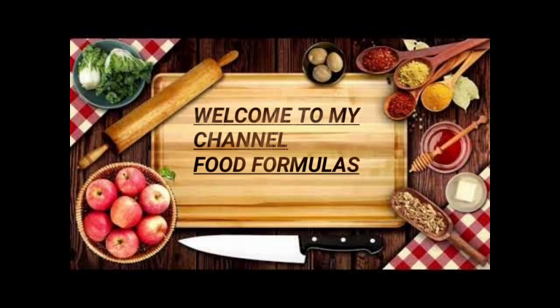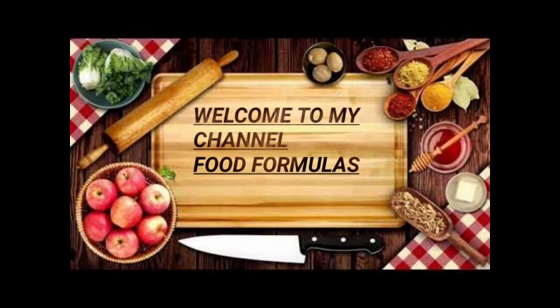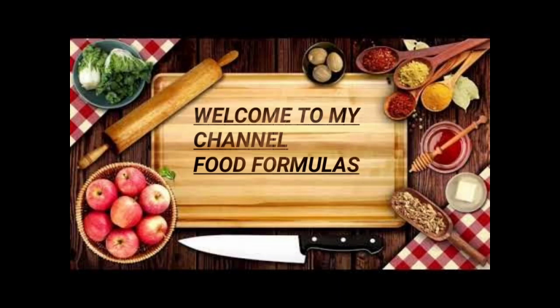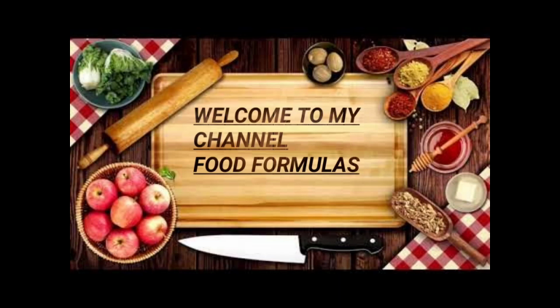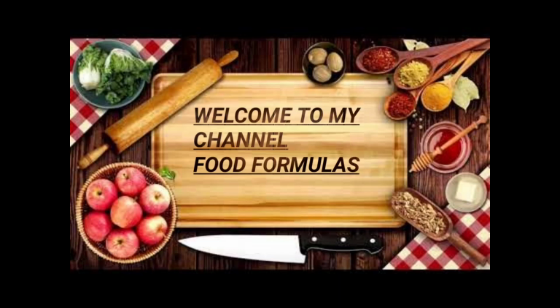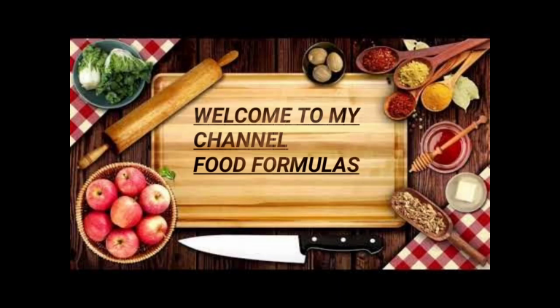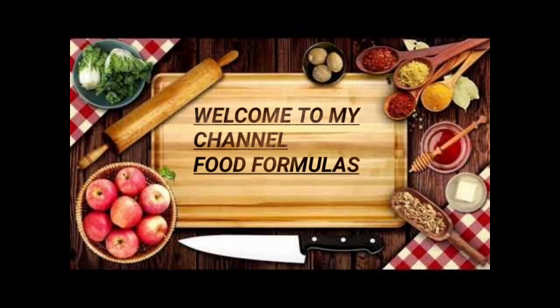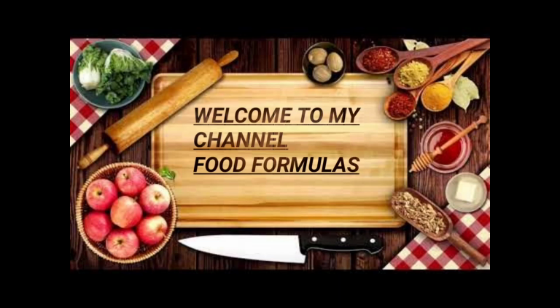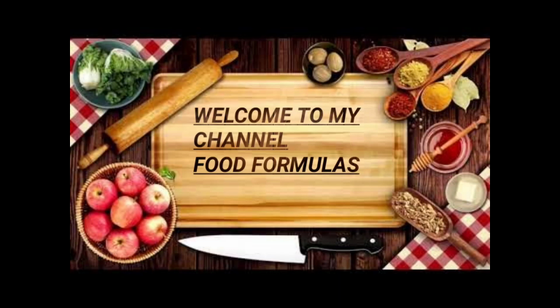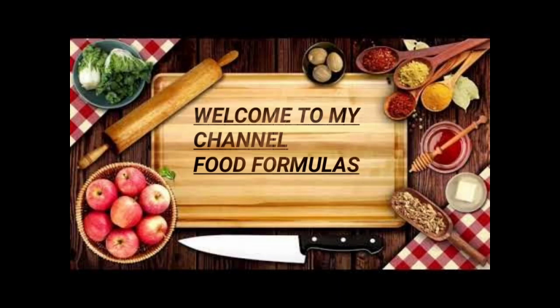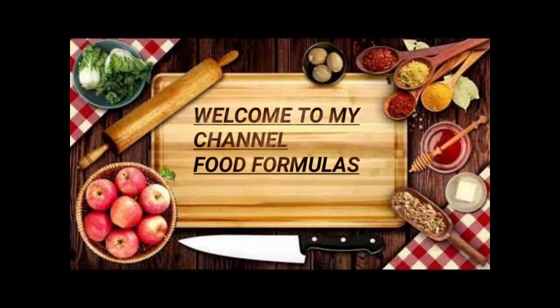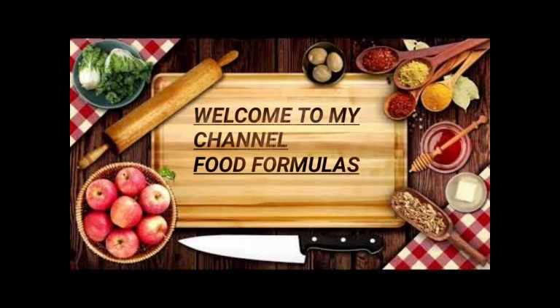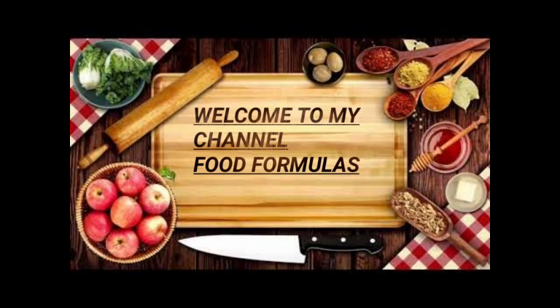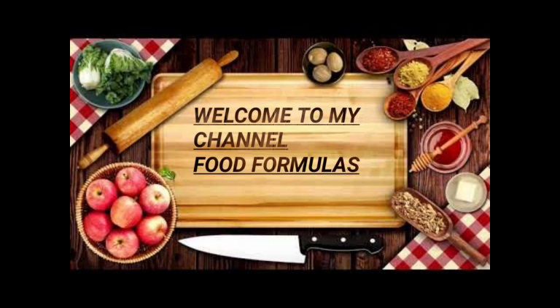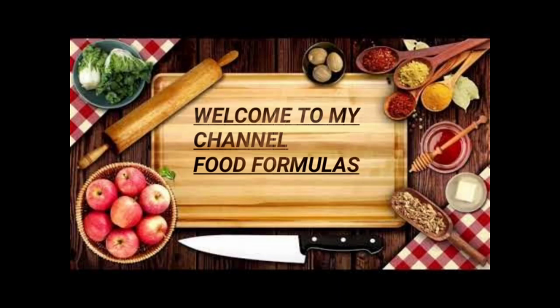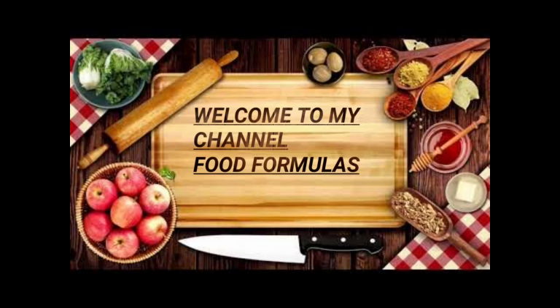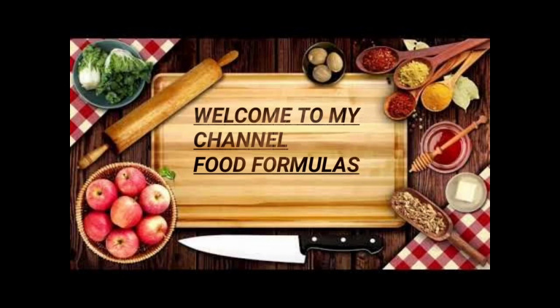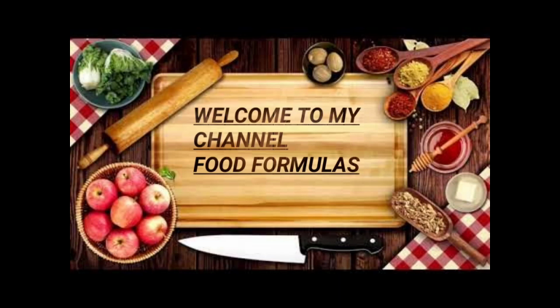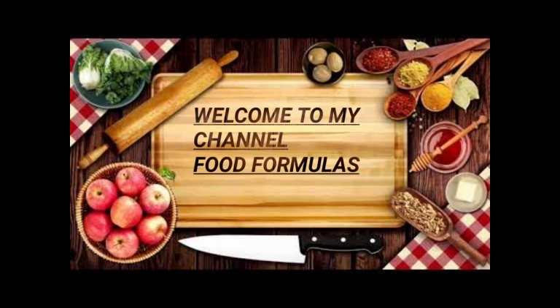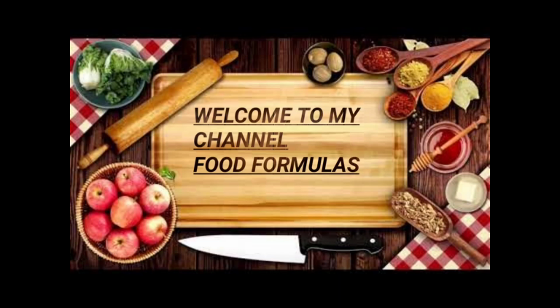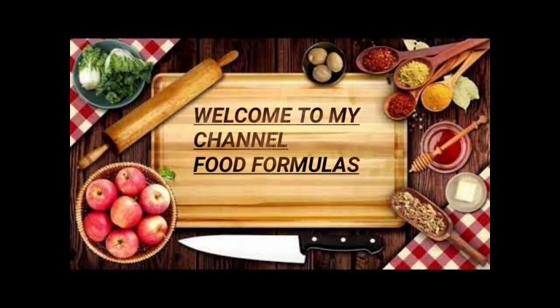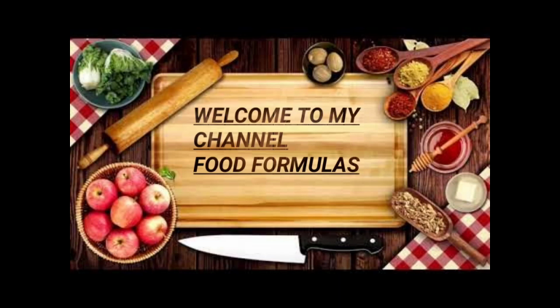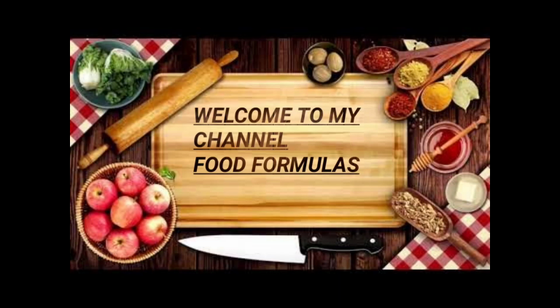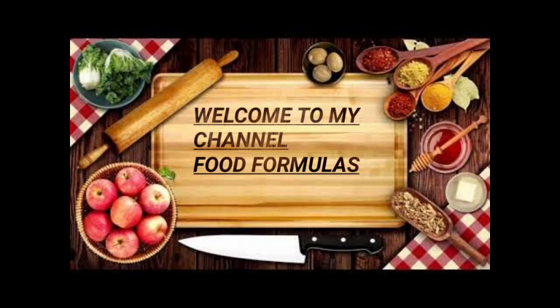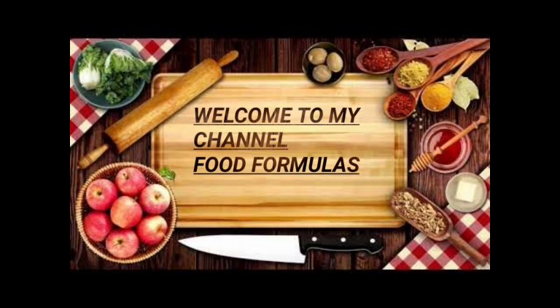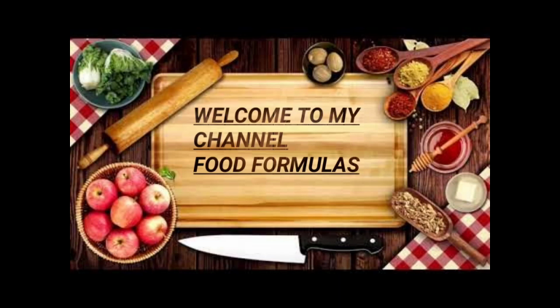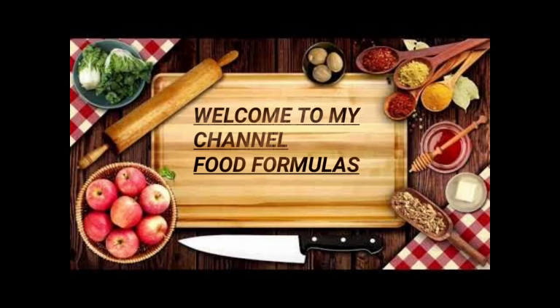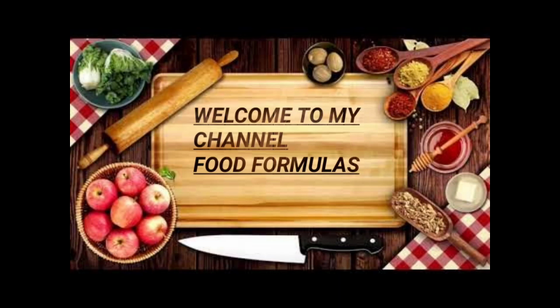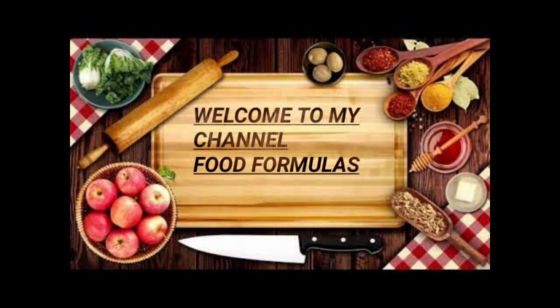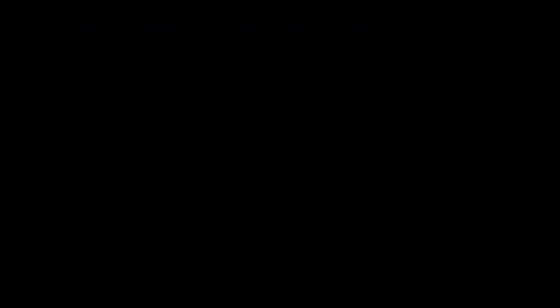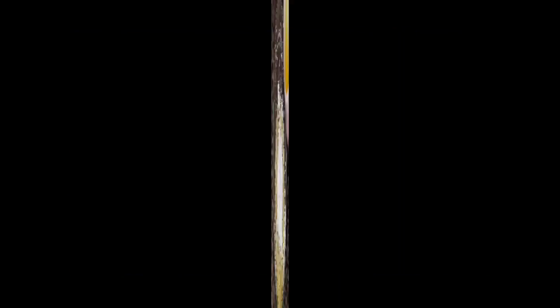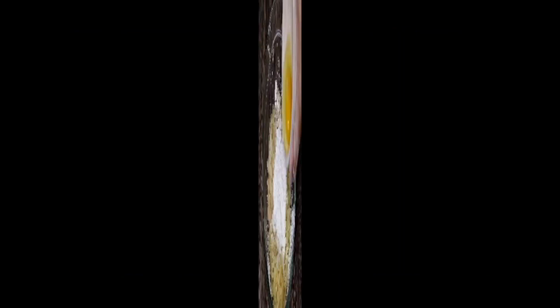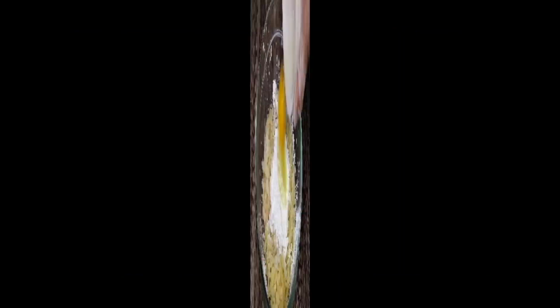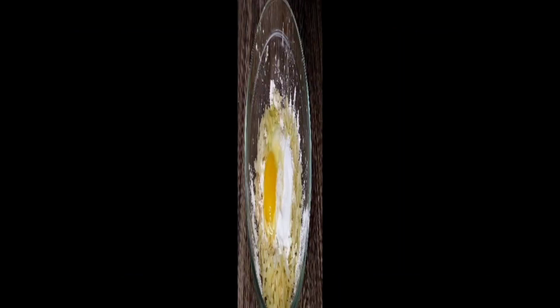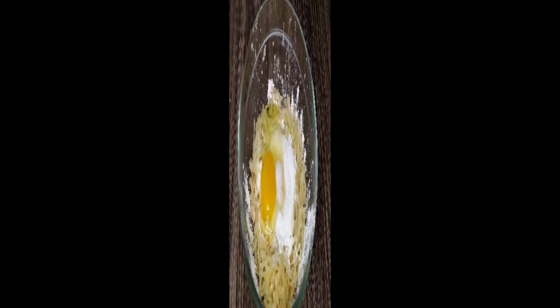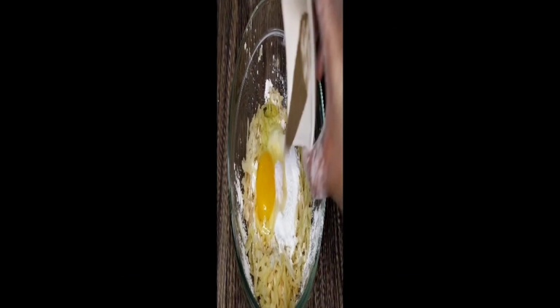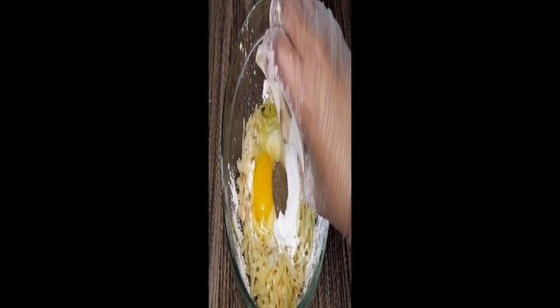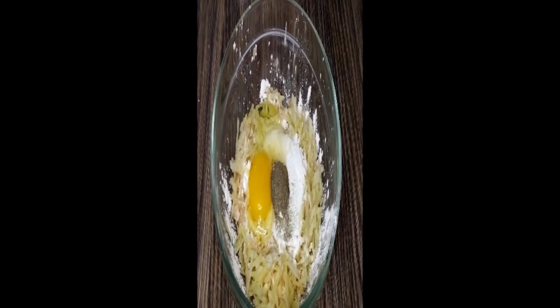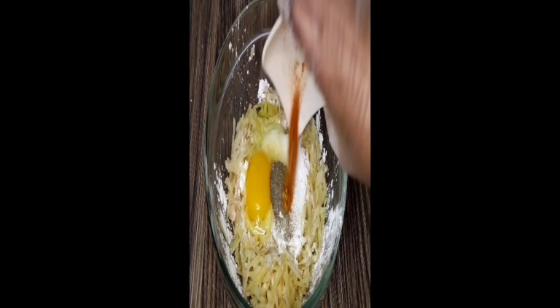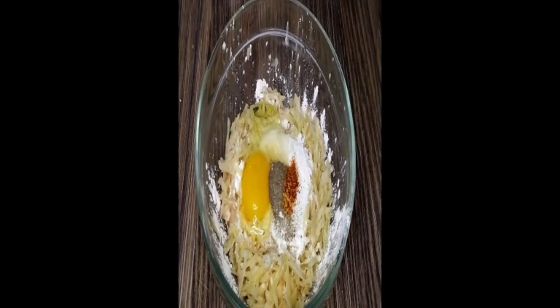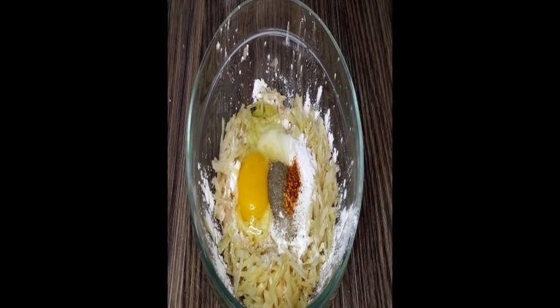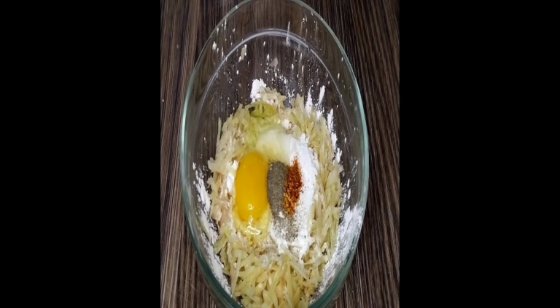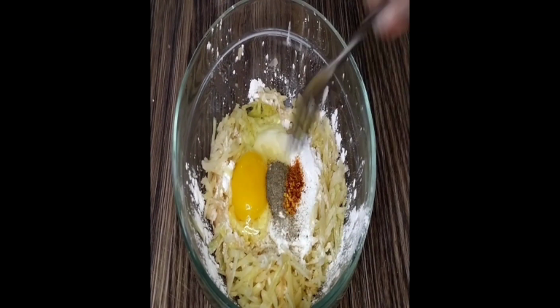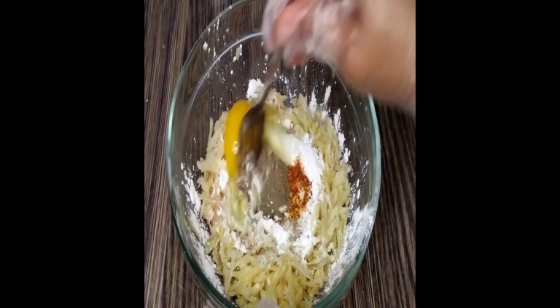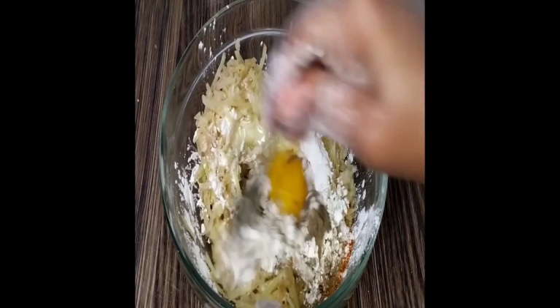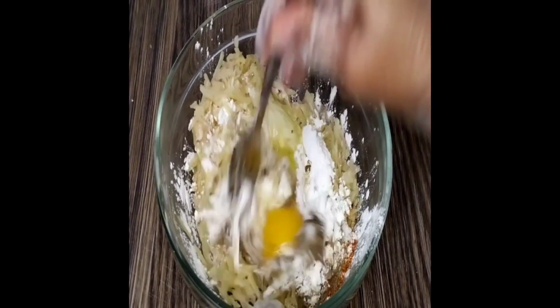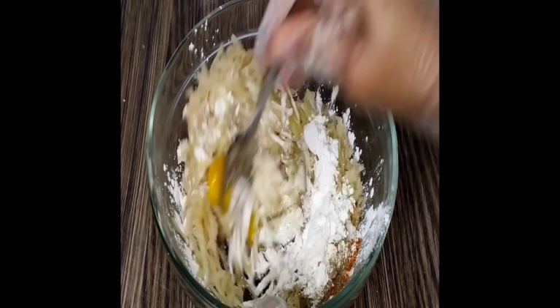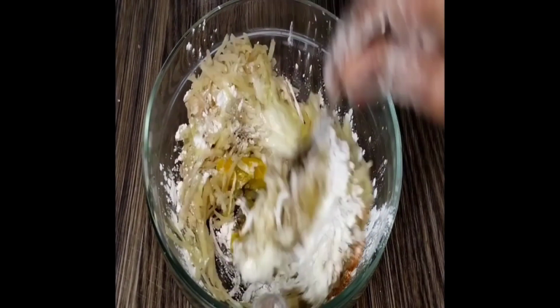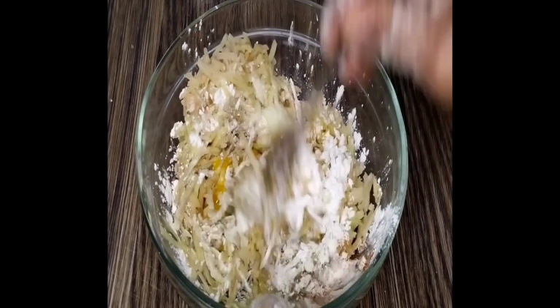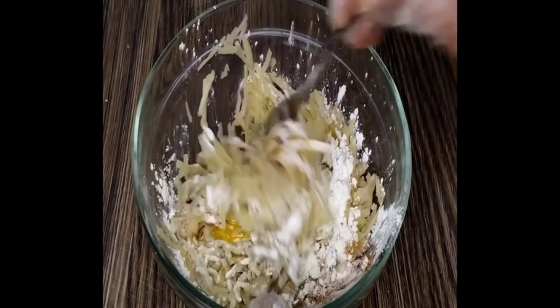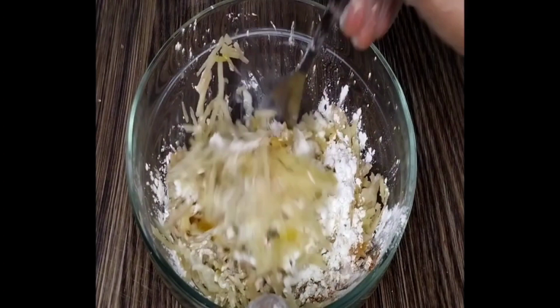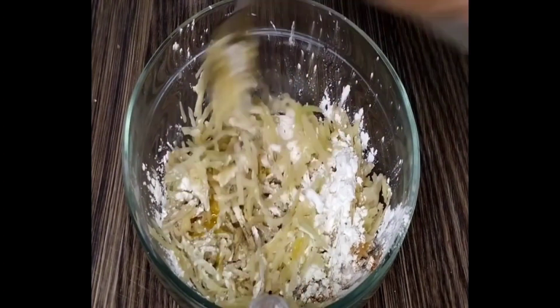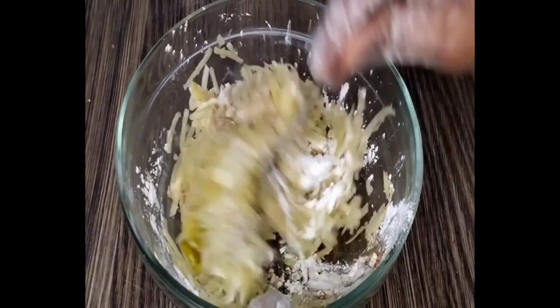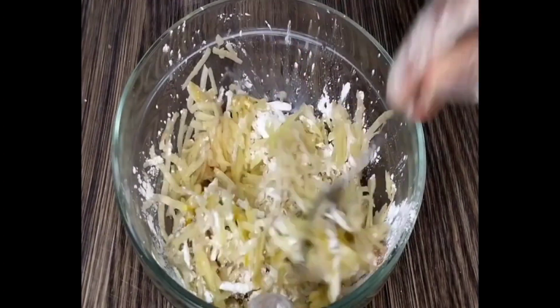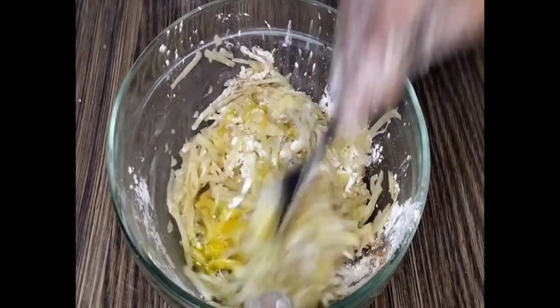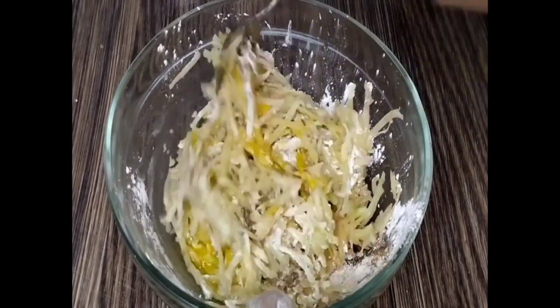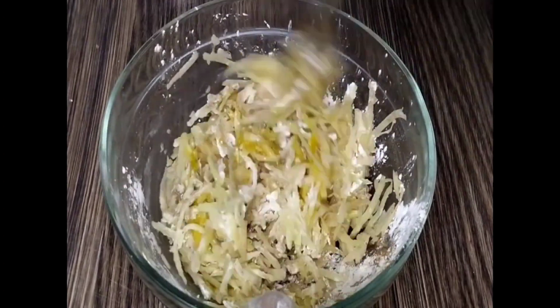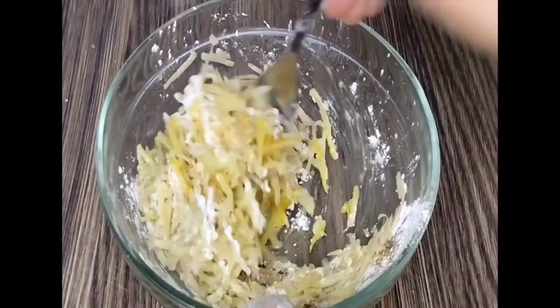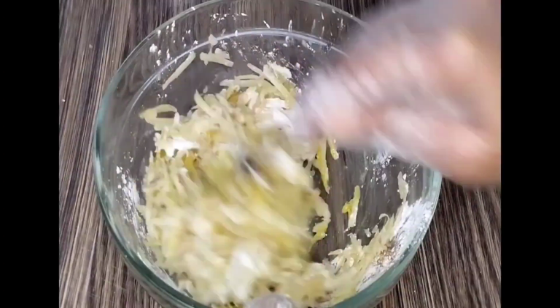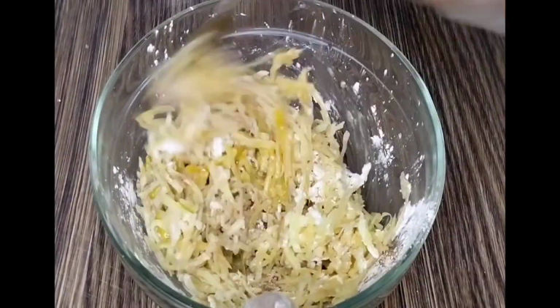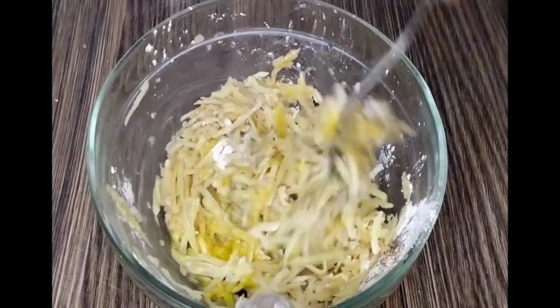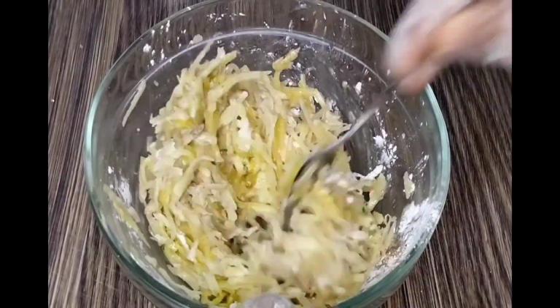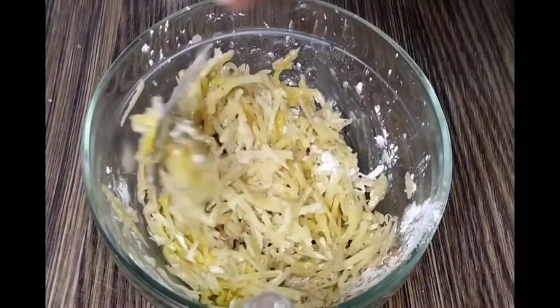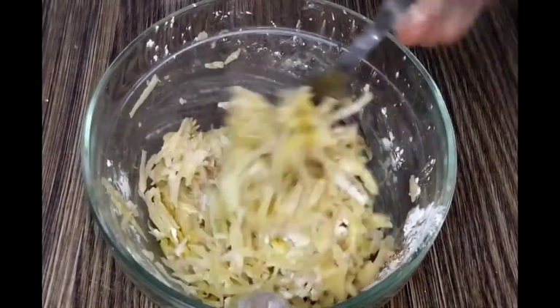Welcome to Food Formulas. Let's make crispy potato pancake.